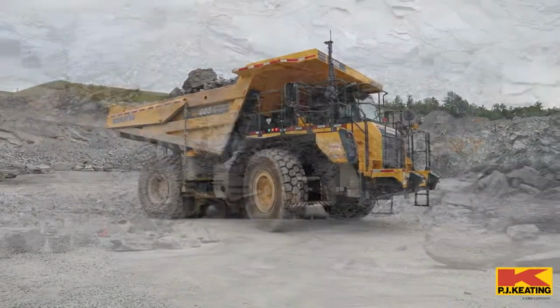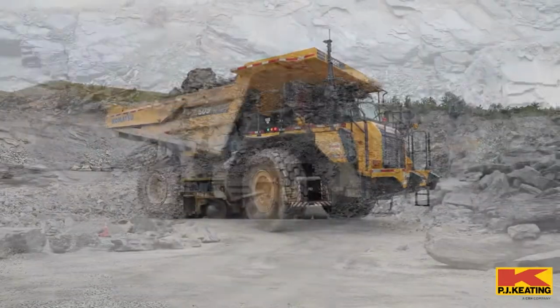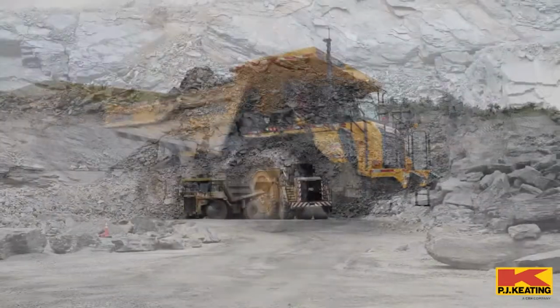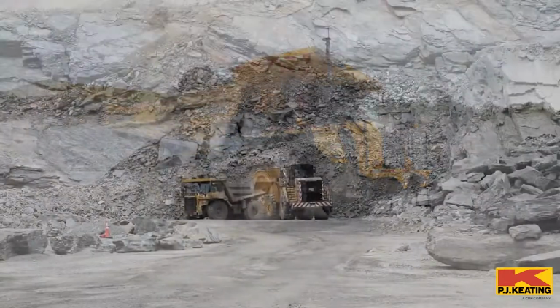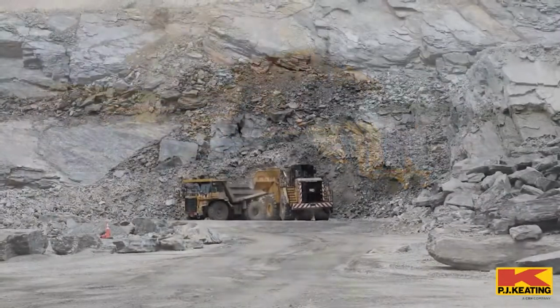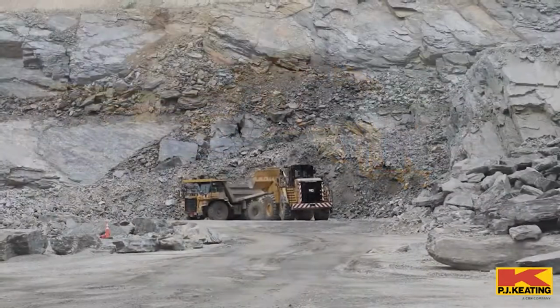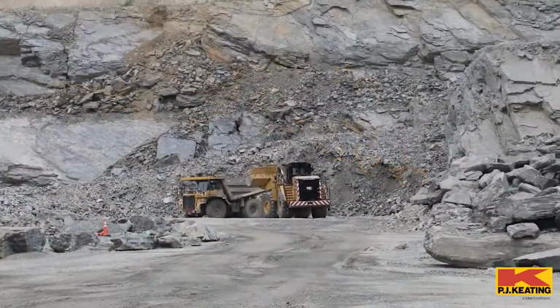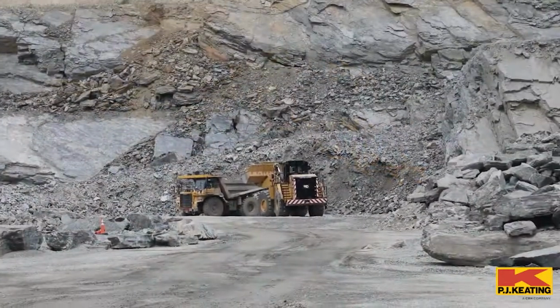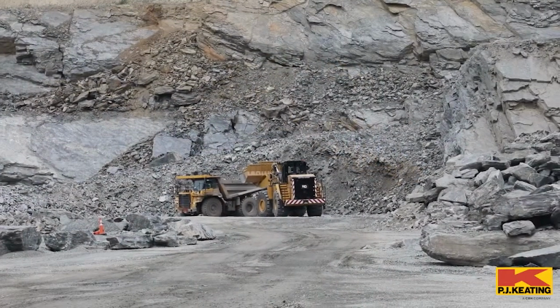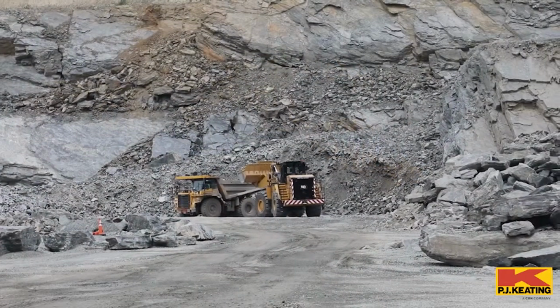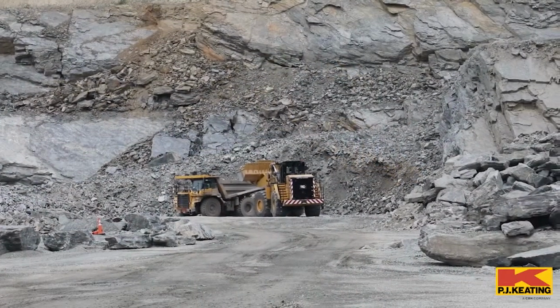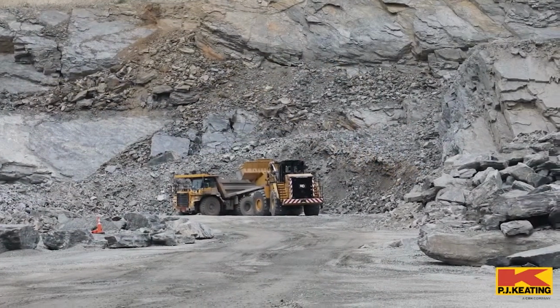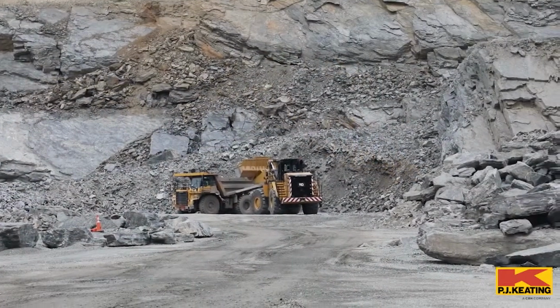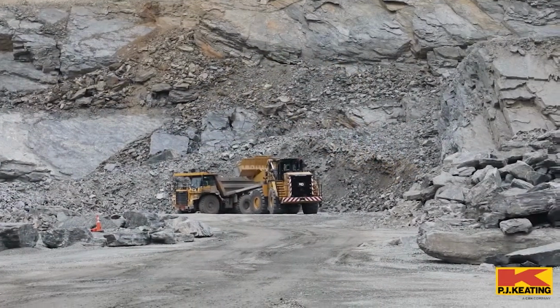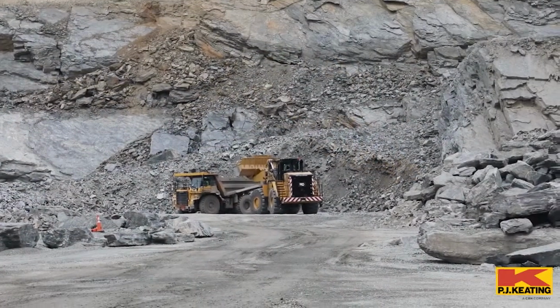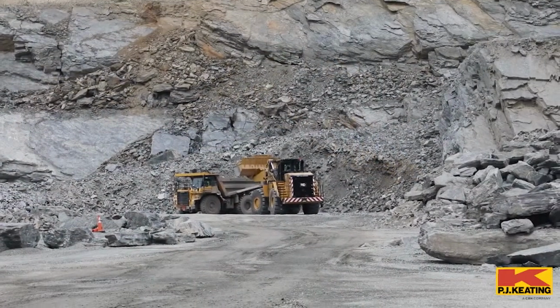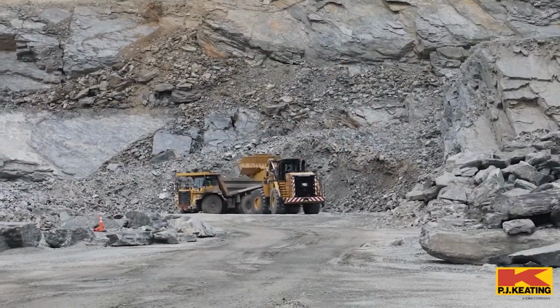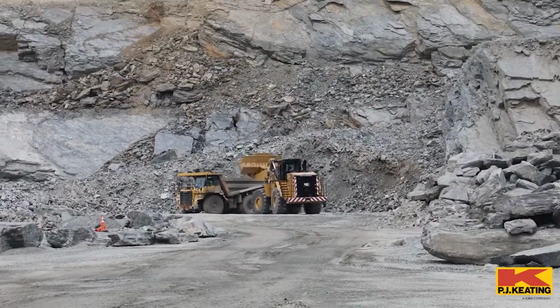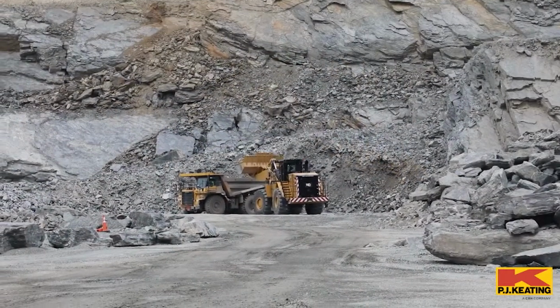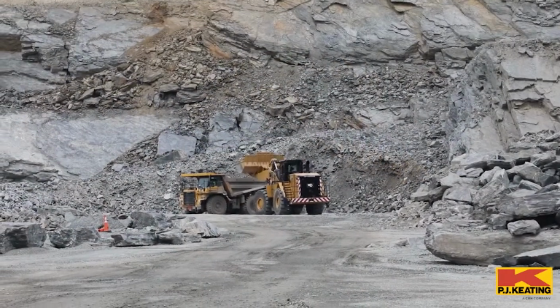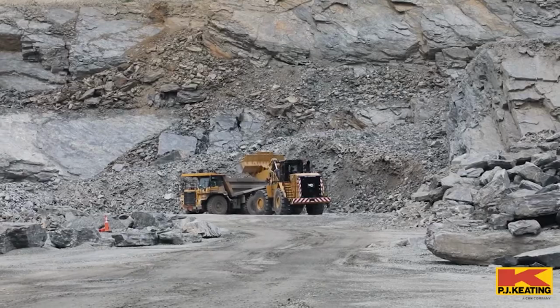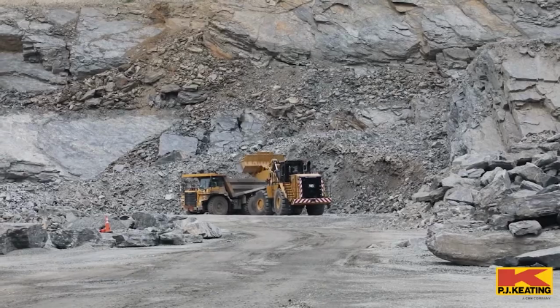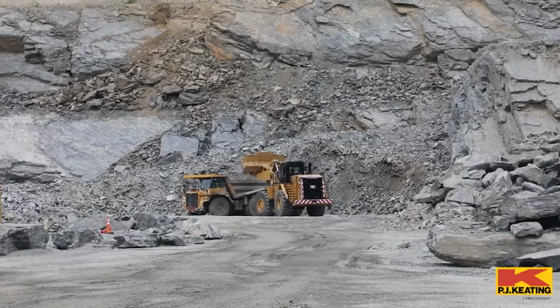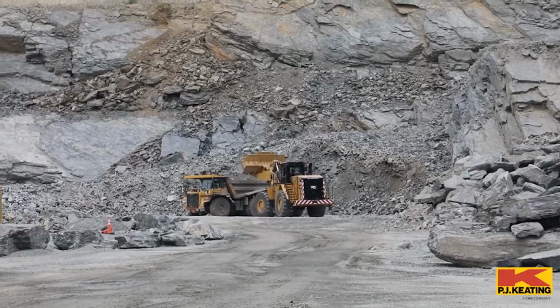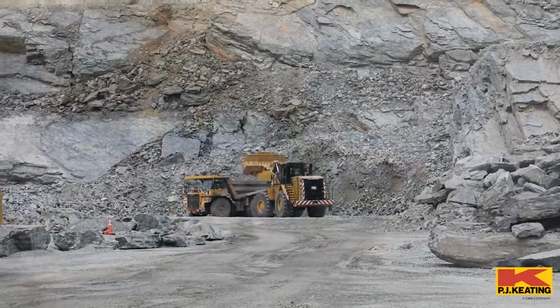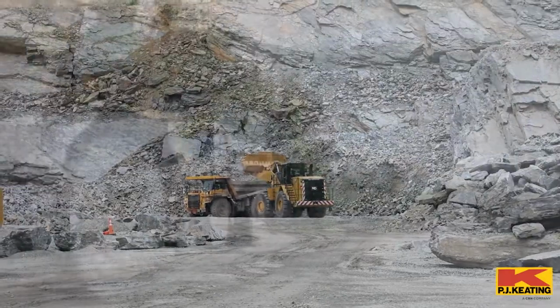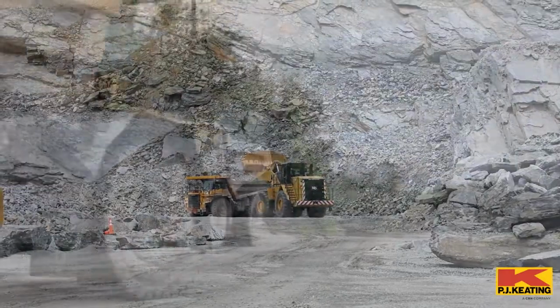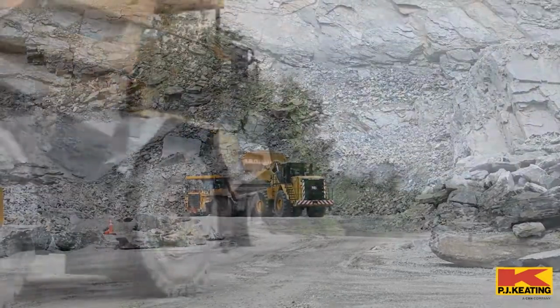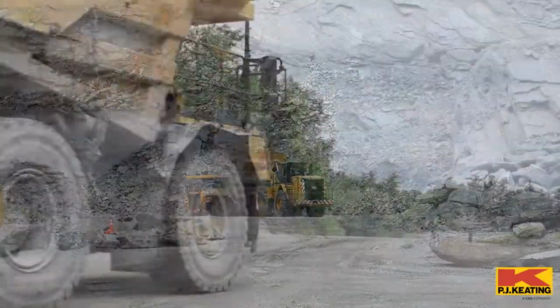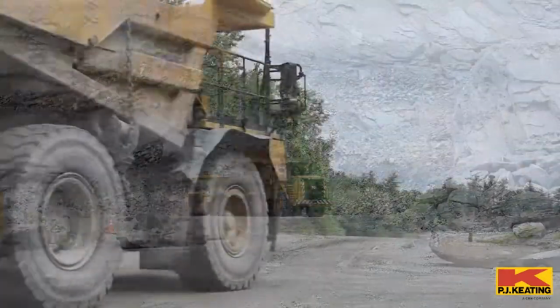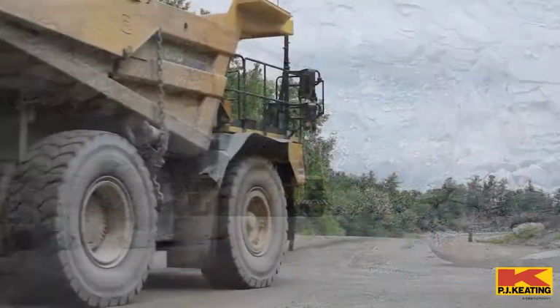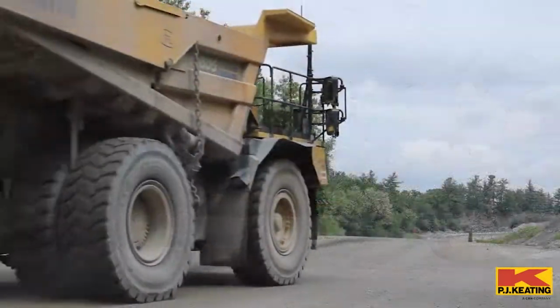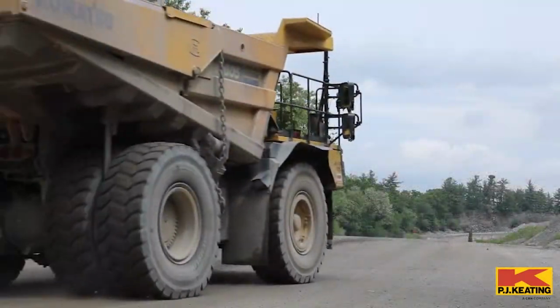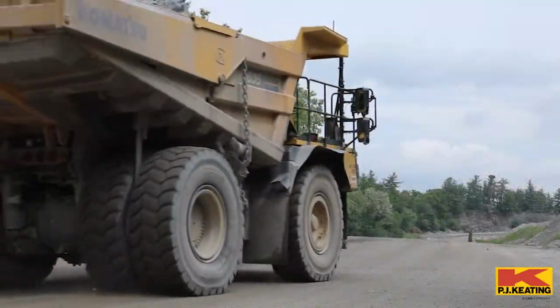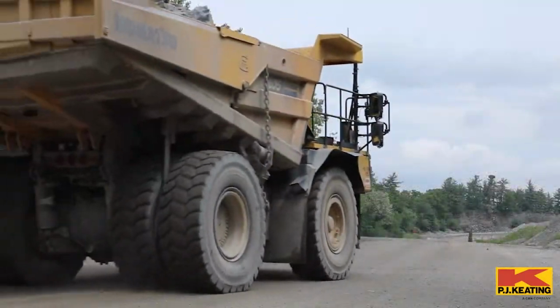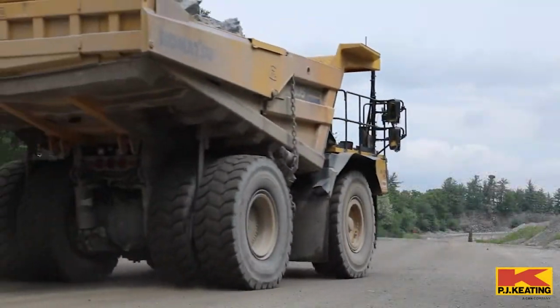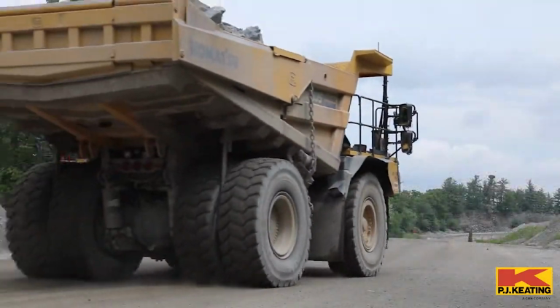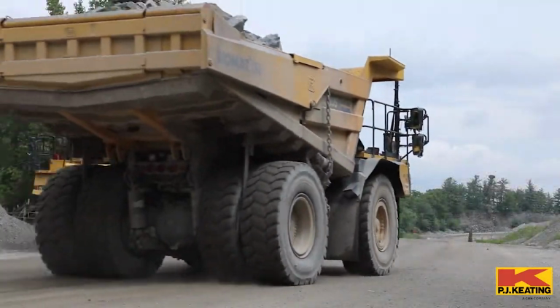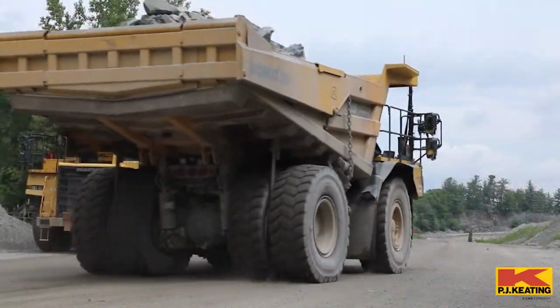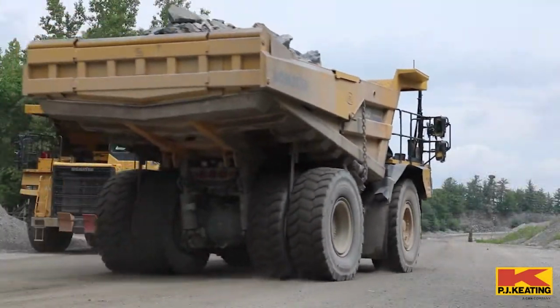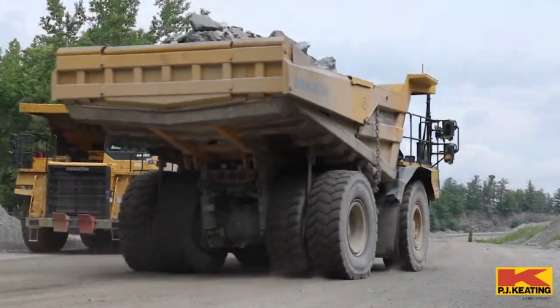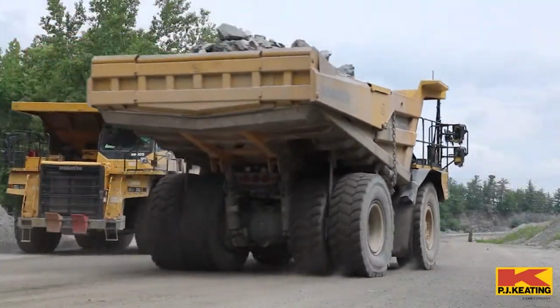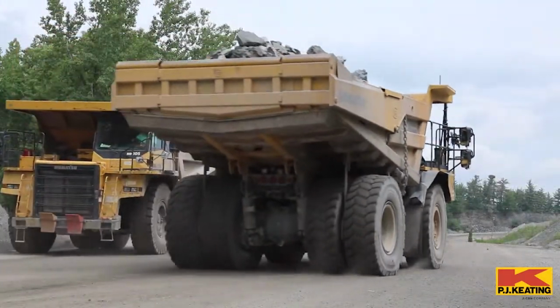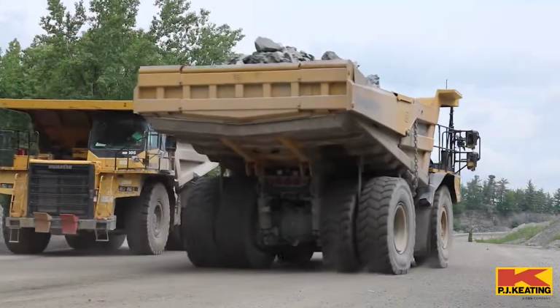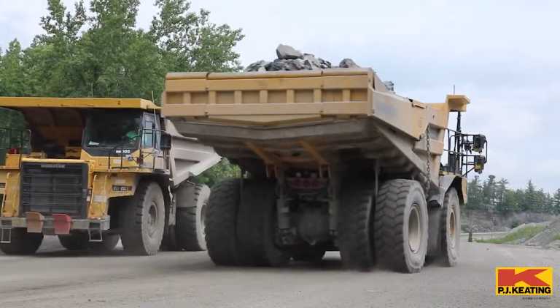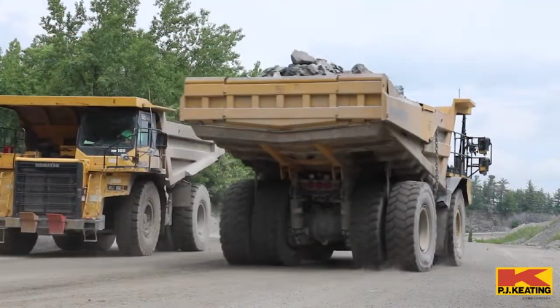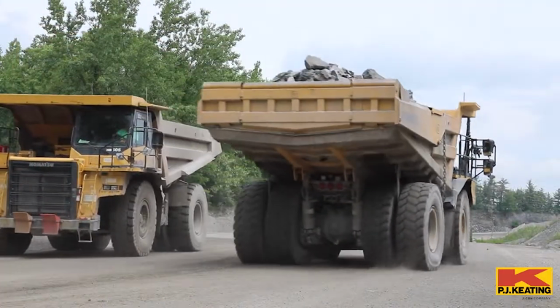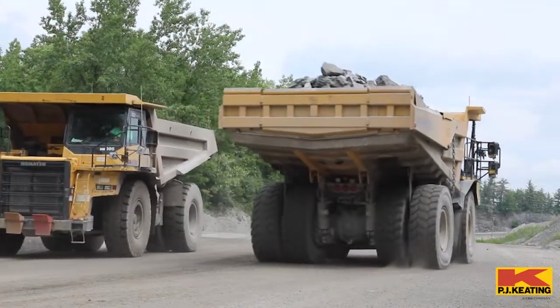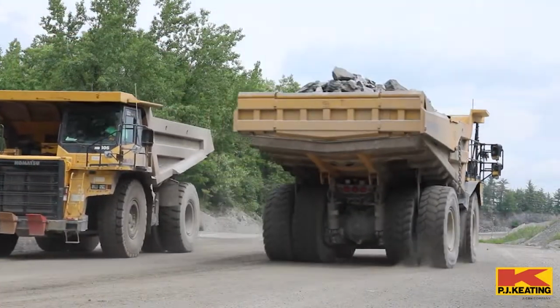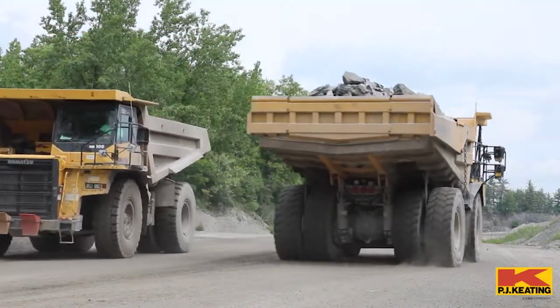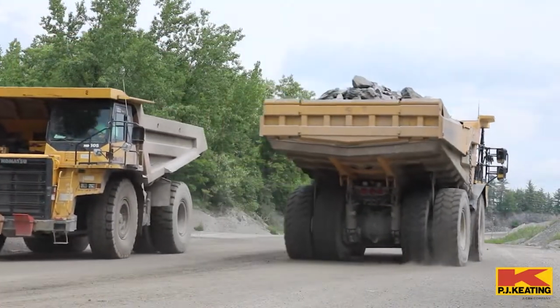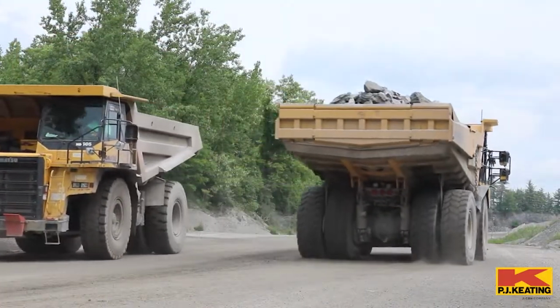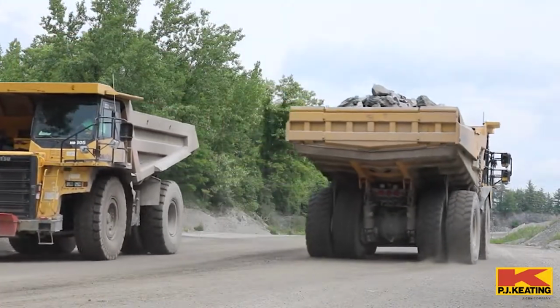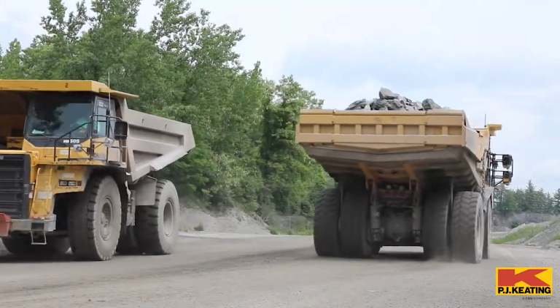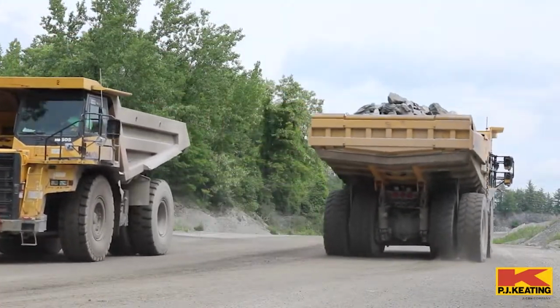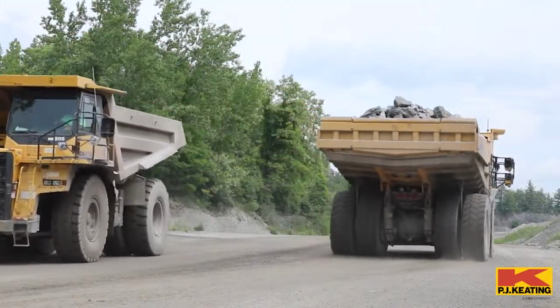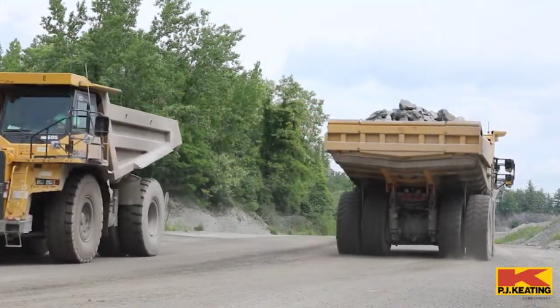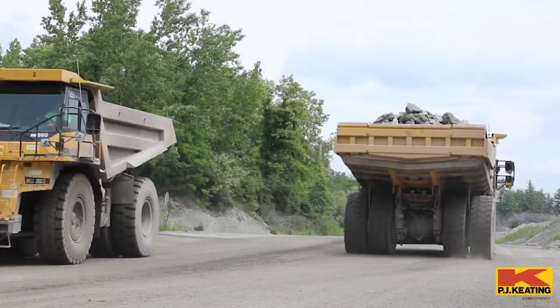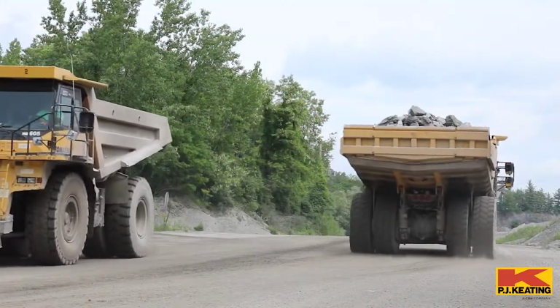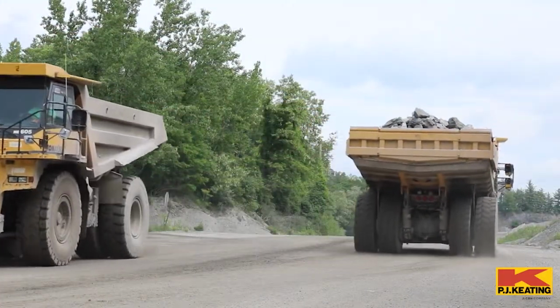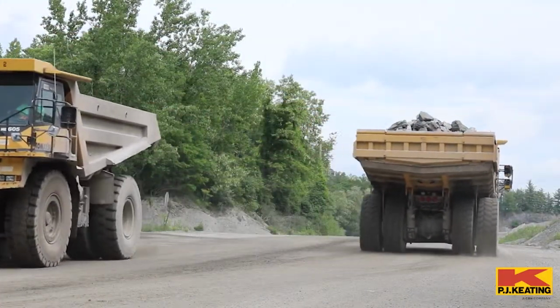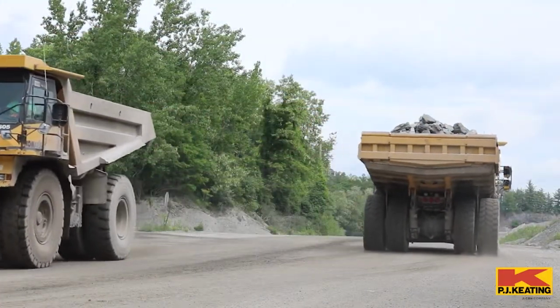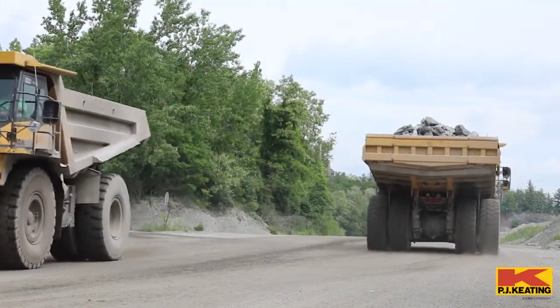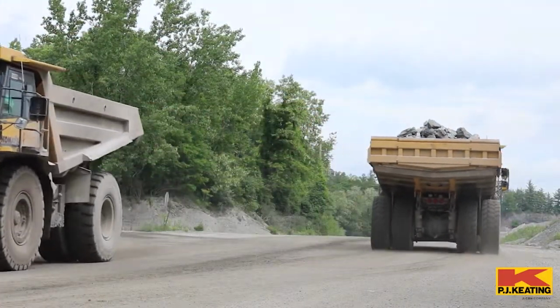What it does is gets loaded down here in the quarry, brings the rock up to the crusher, and comes back and just cycles around all day.